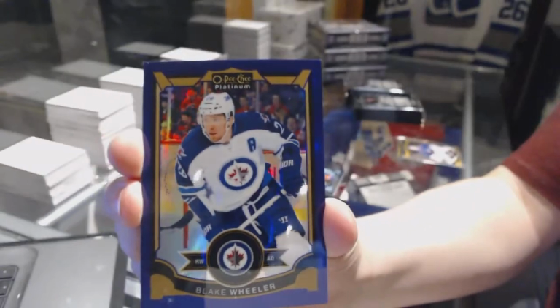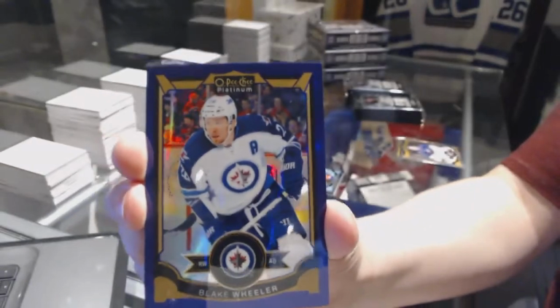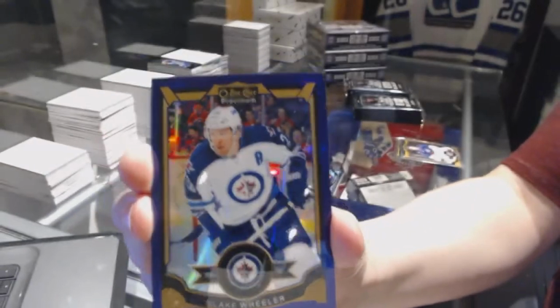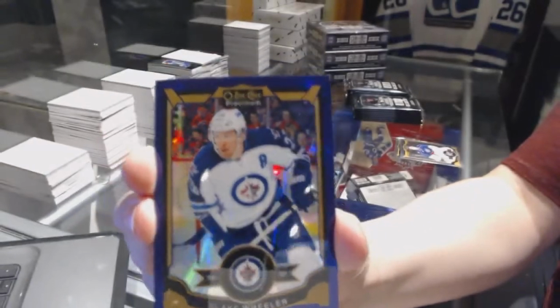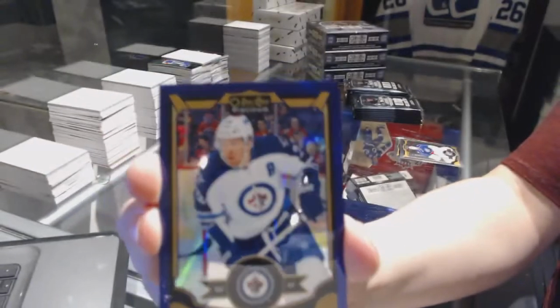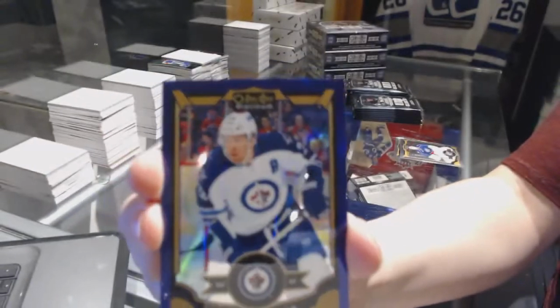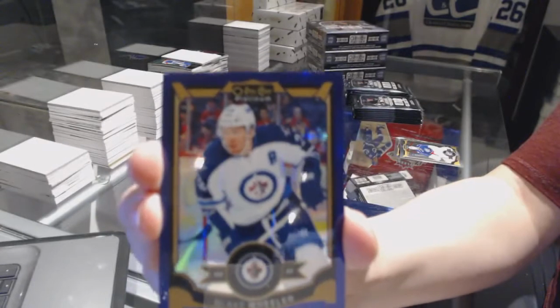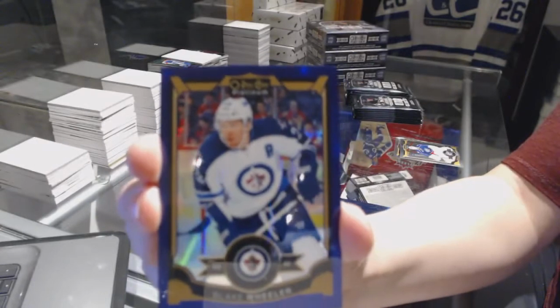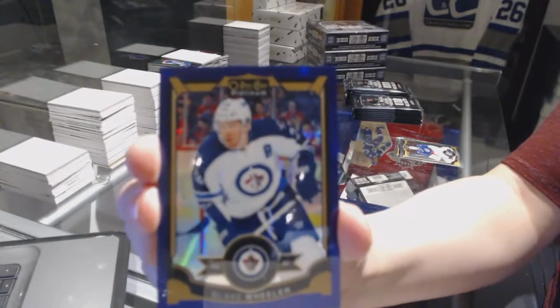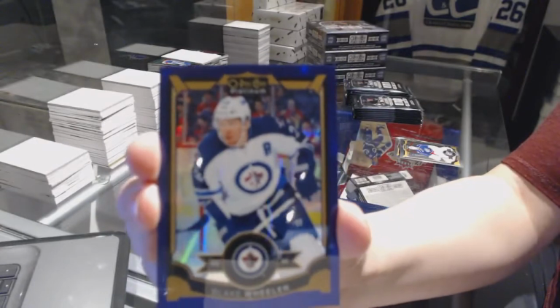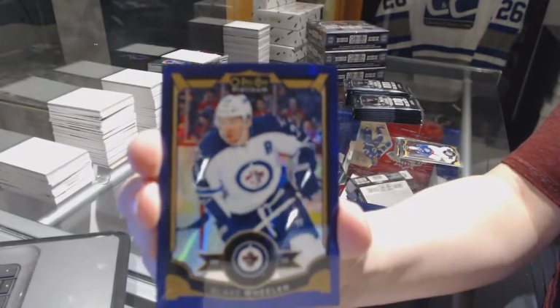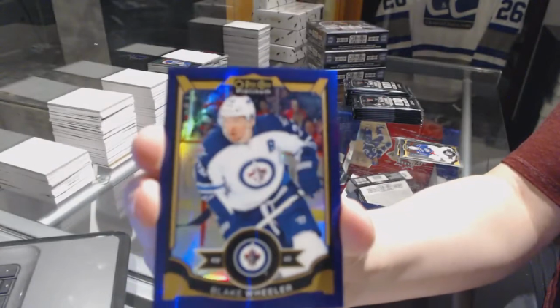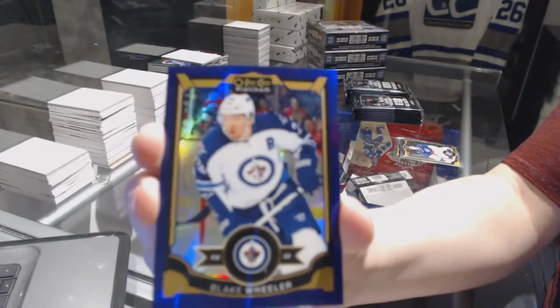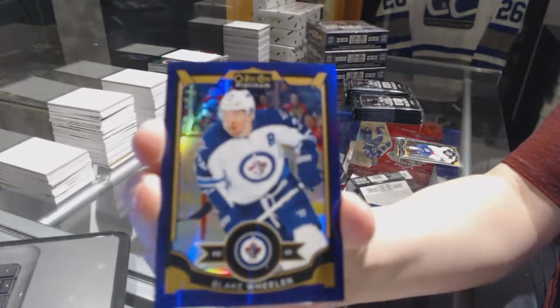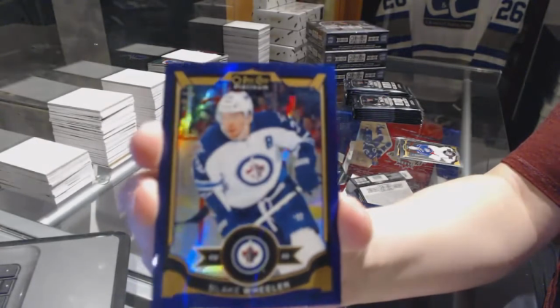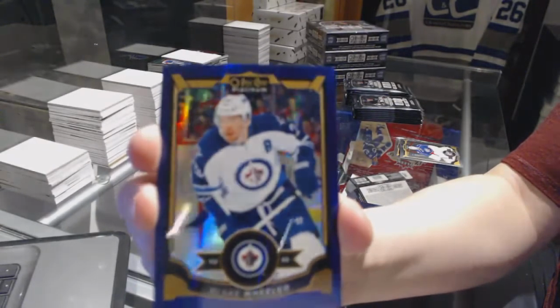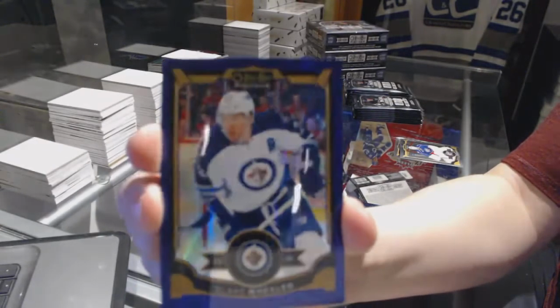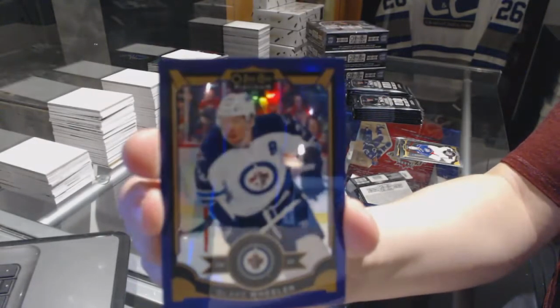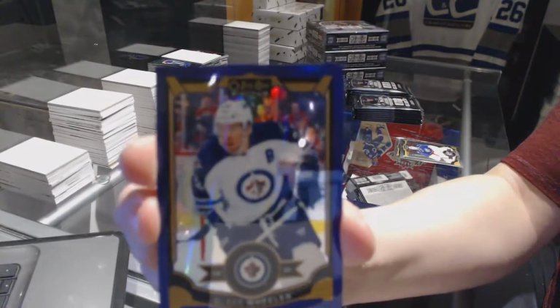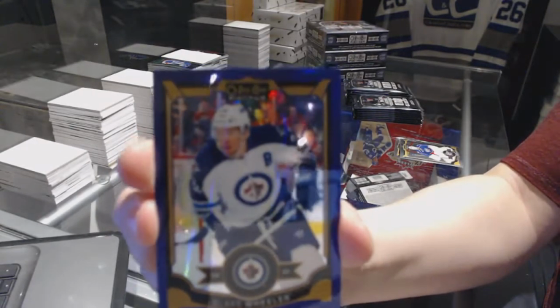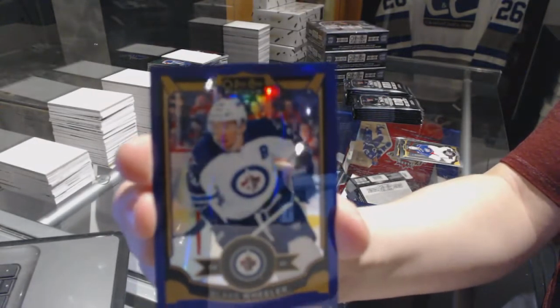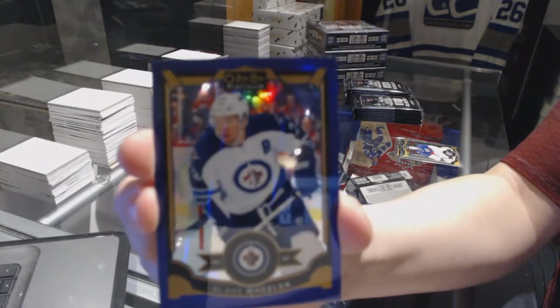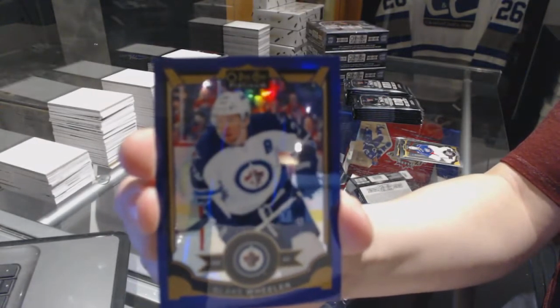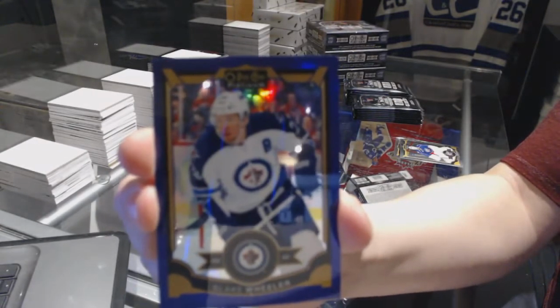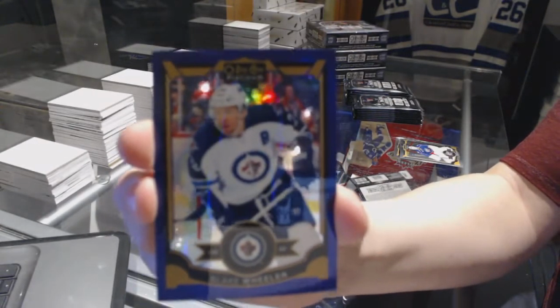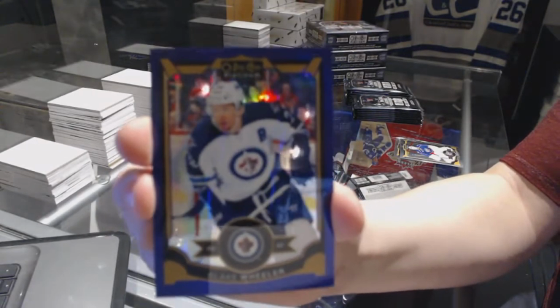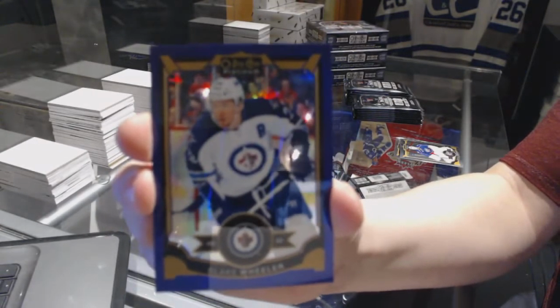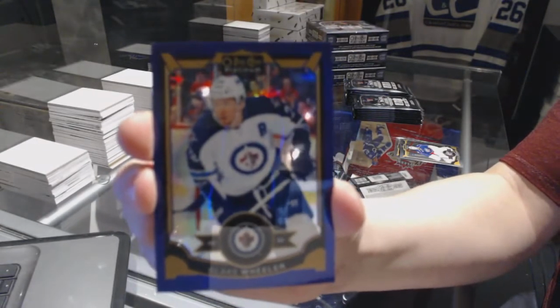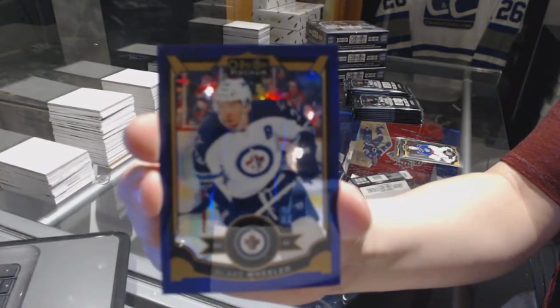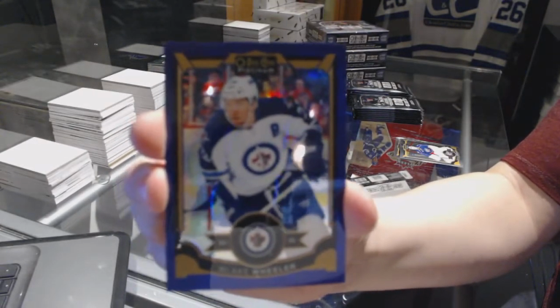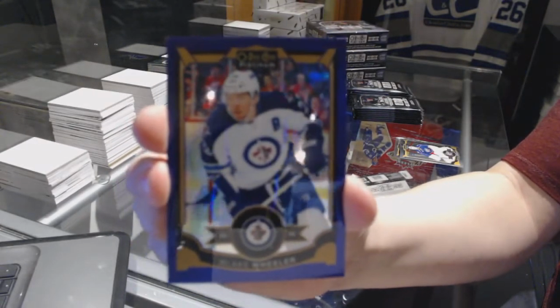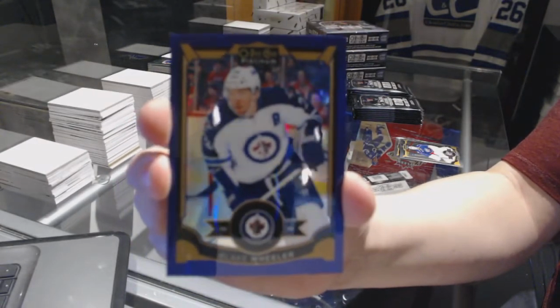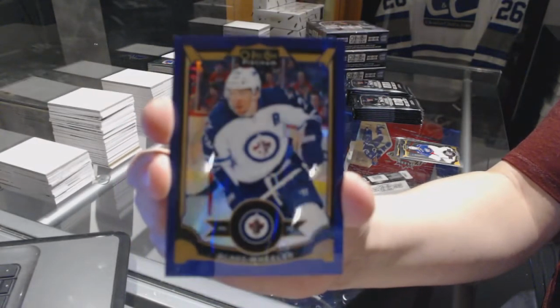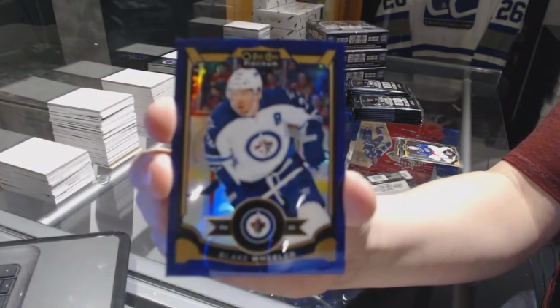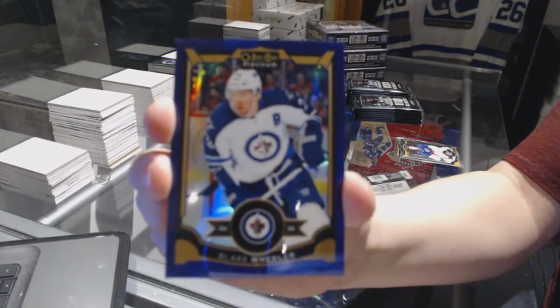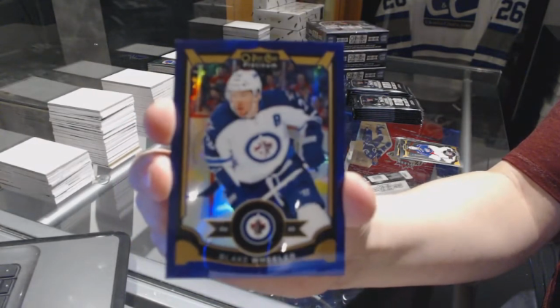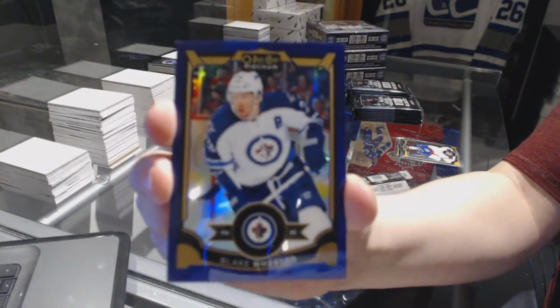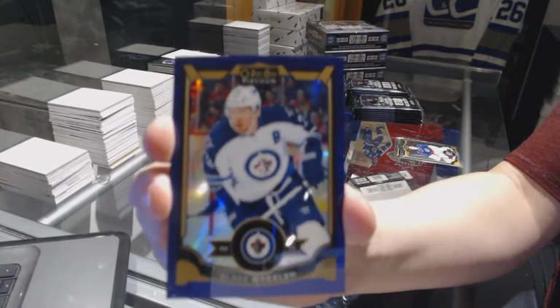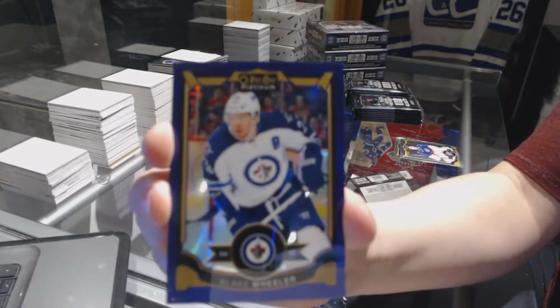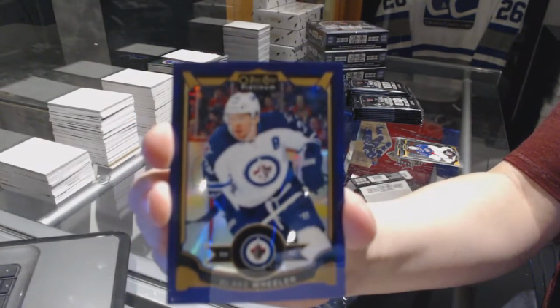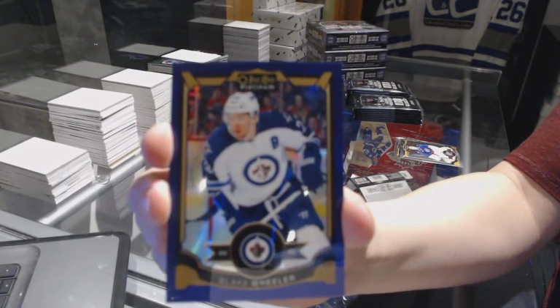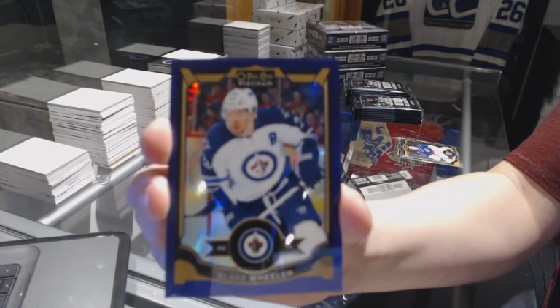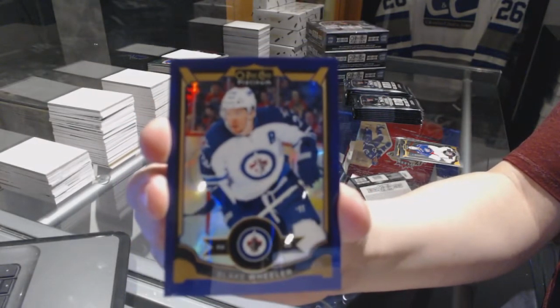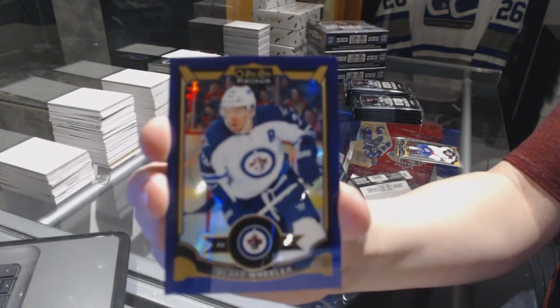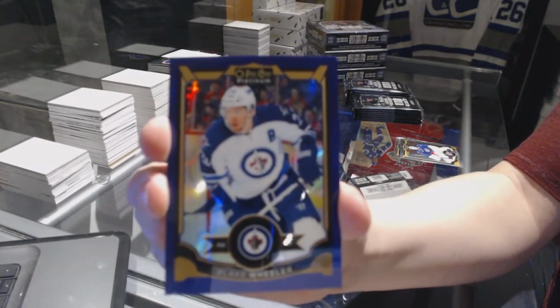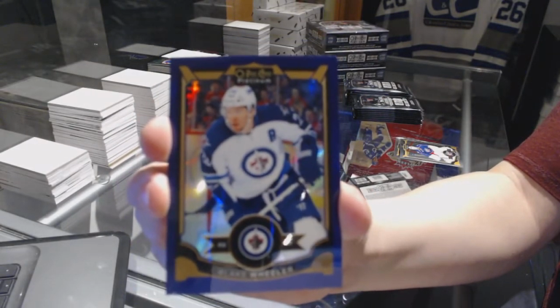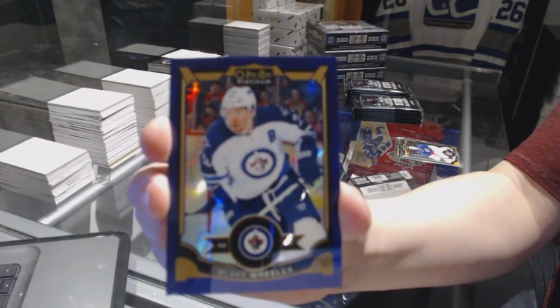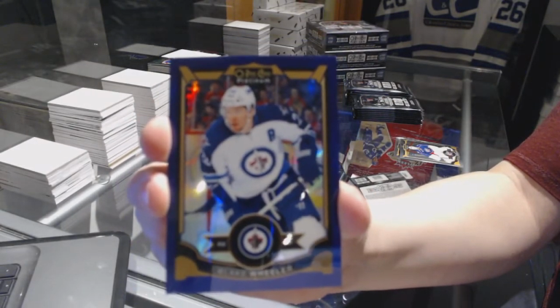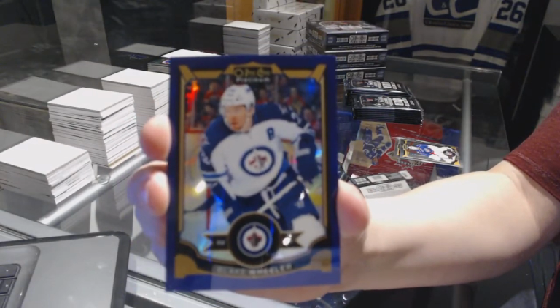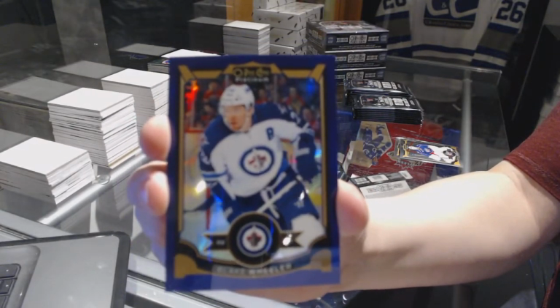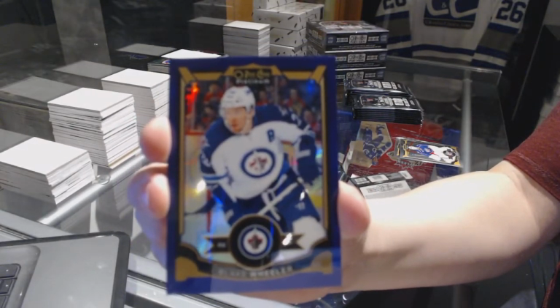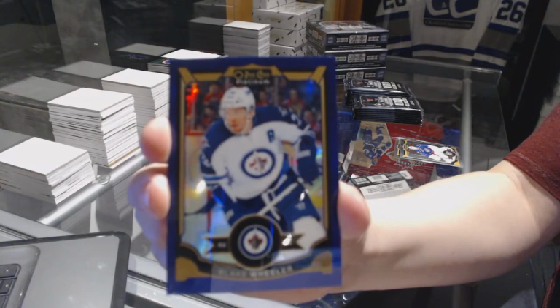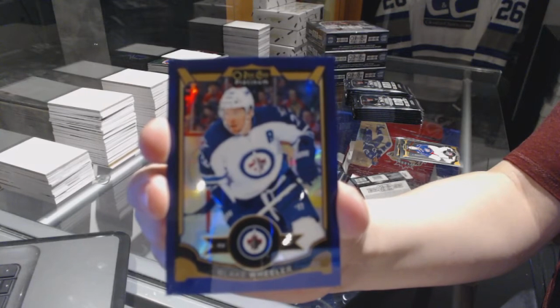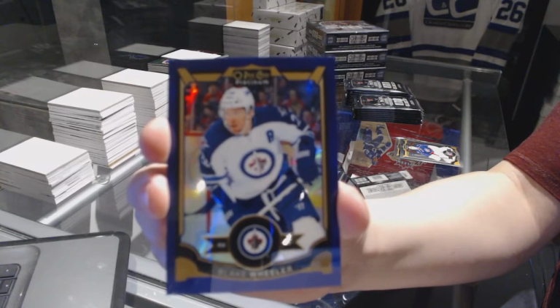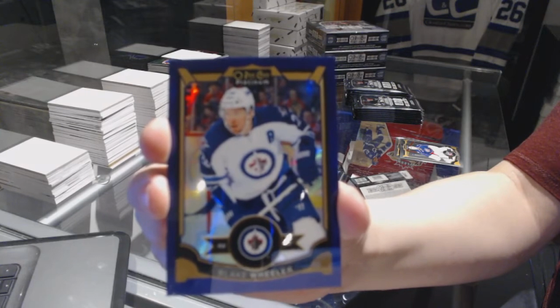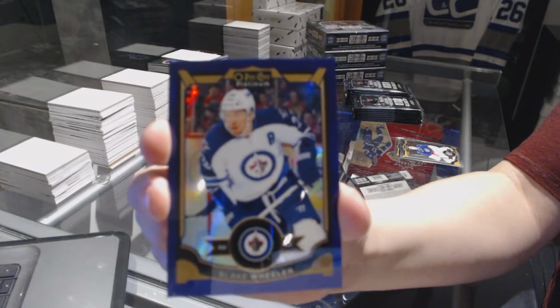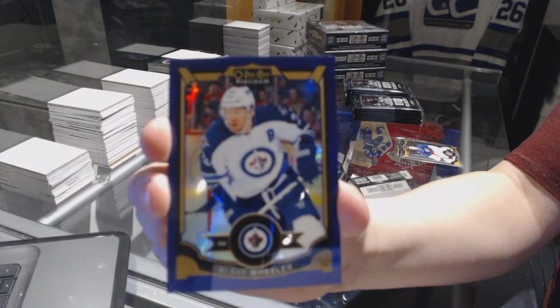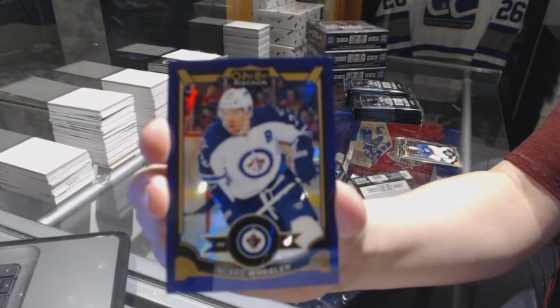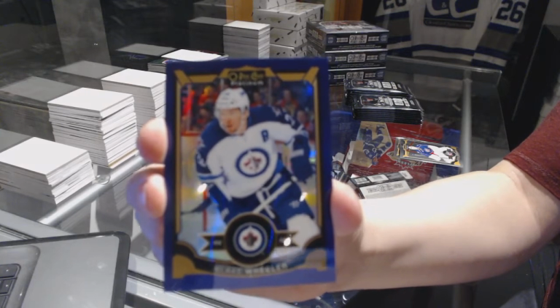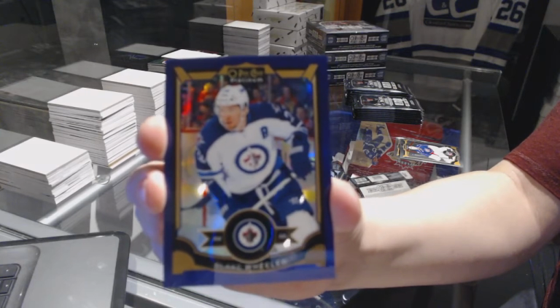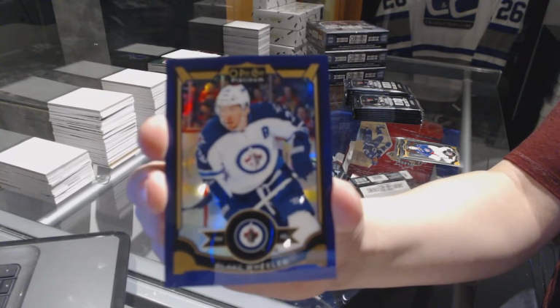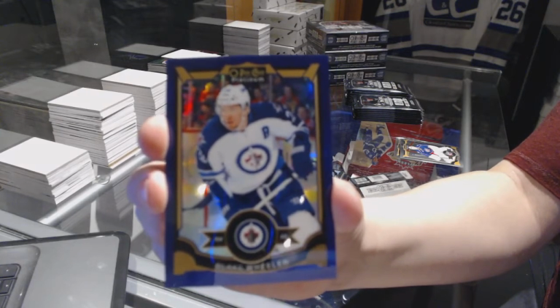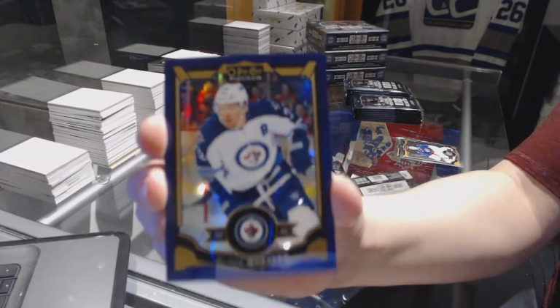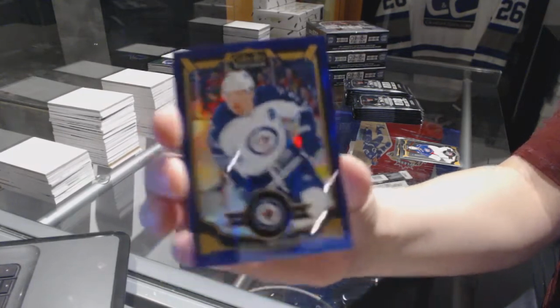I don't think I've seen a purple — those are cool. Purple number to 25, Blake Wheeler.